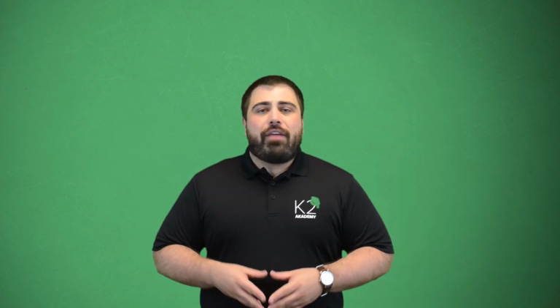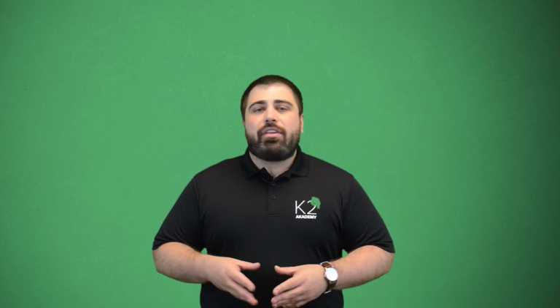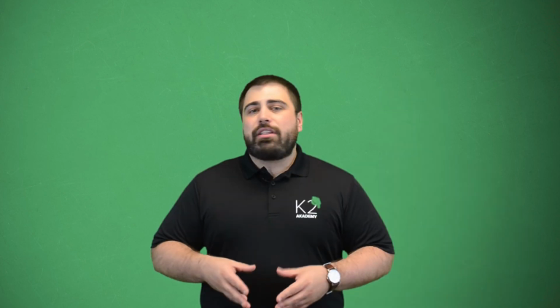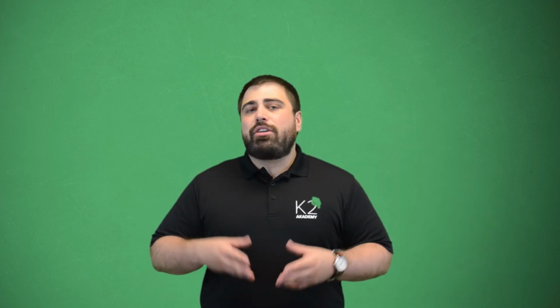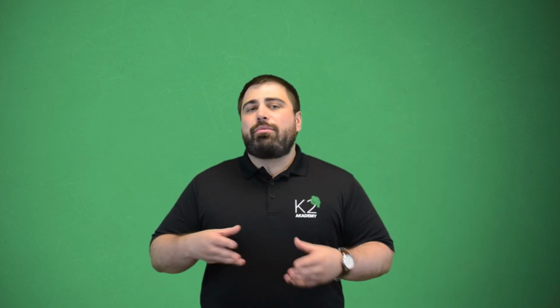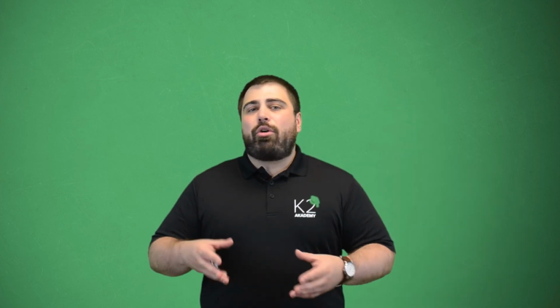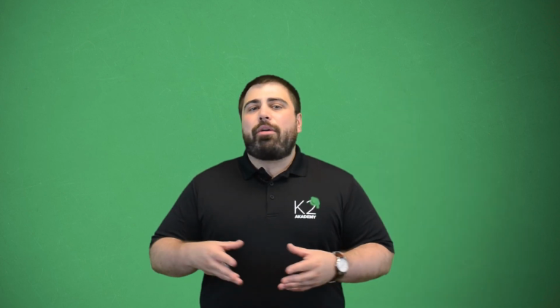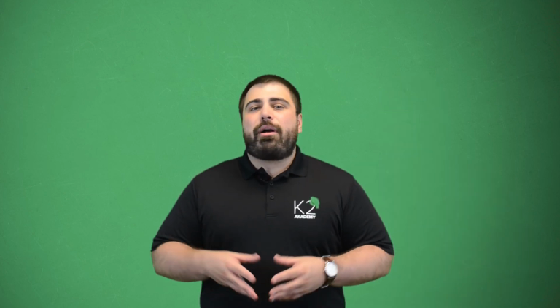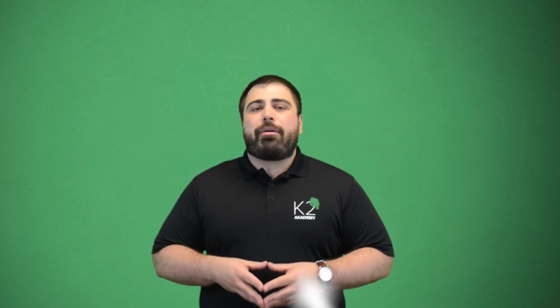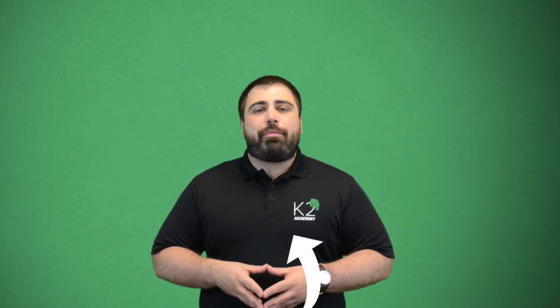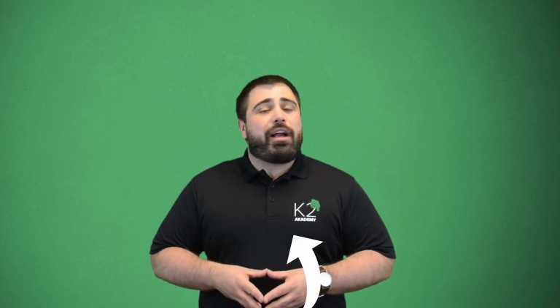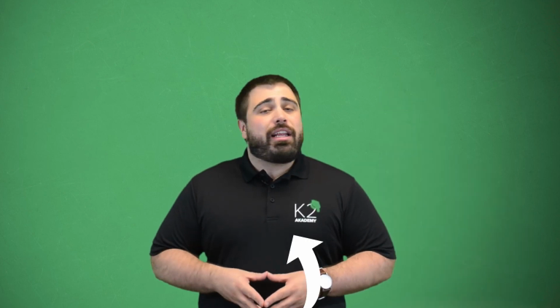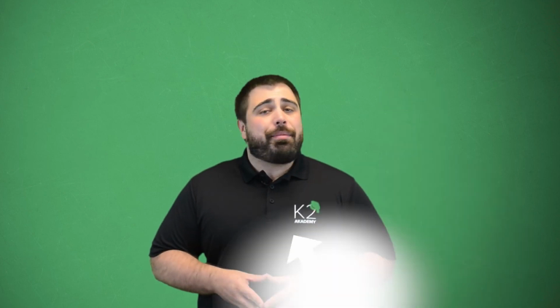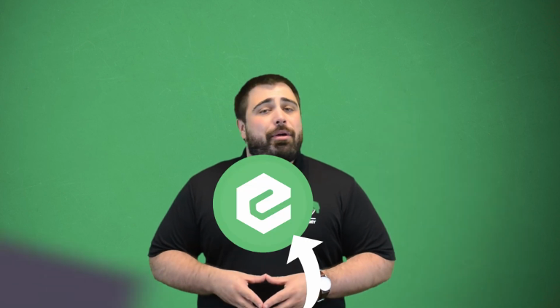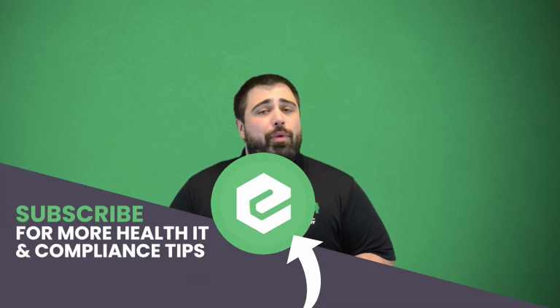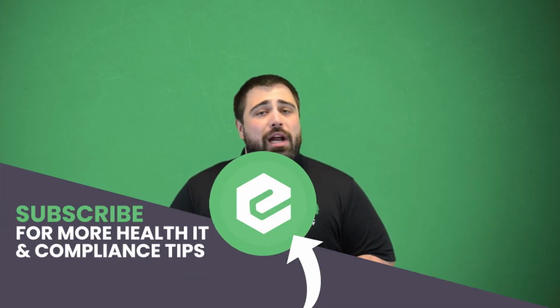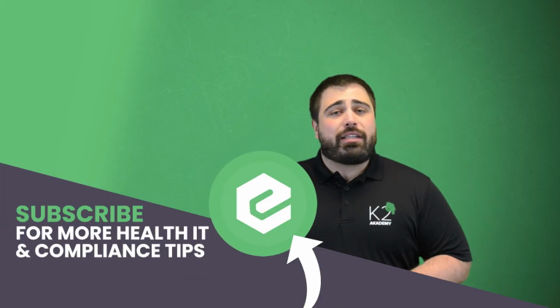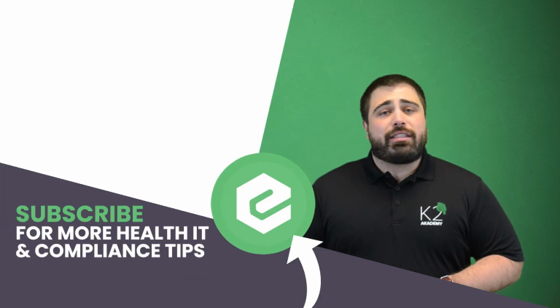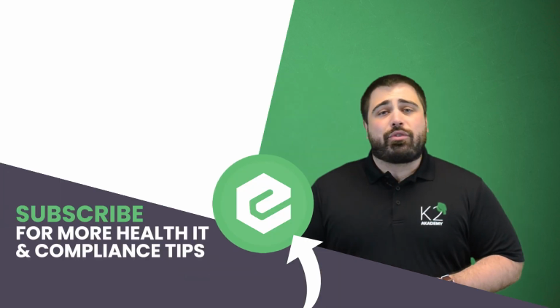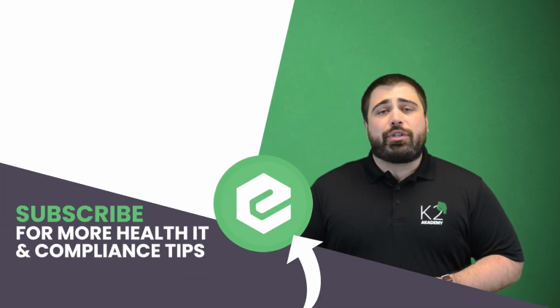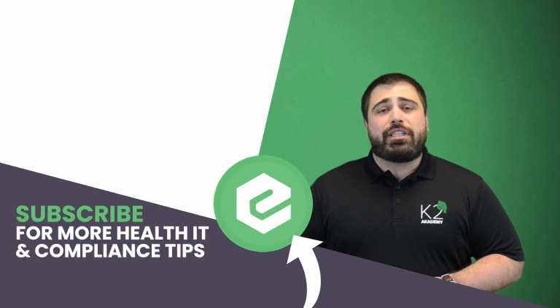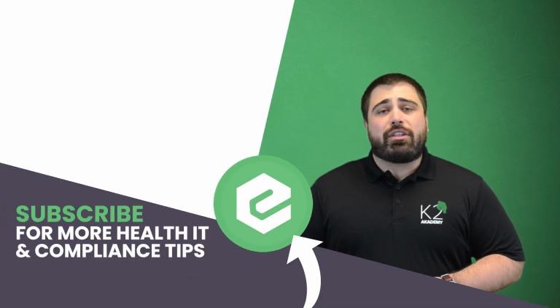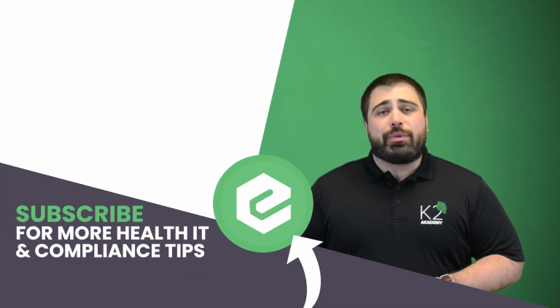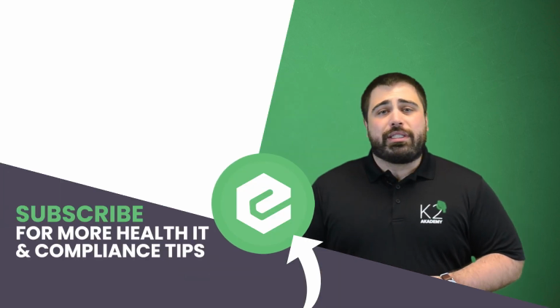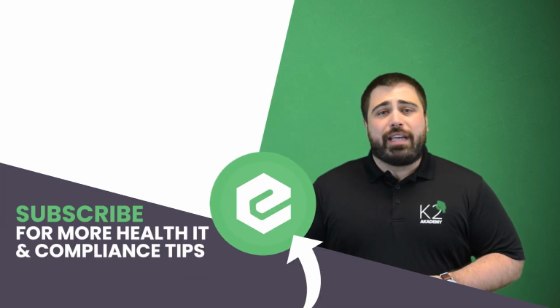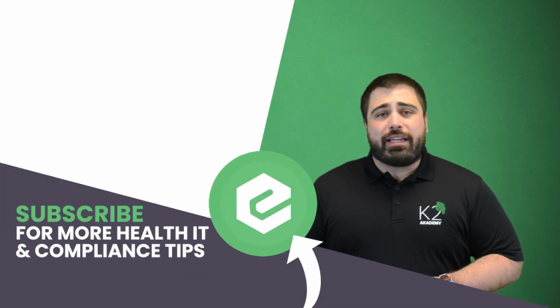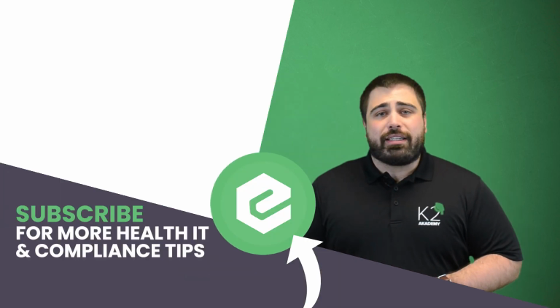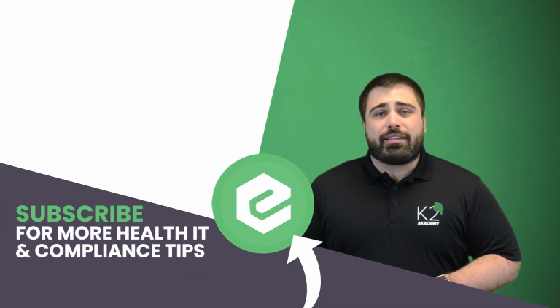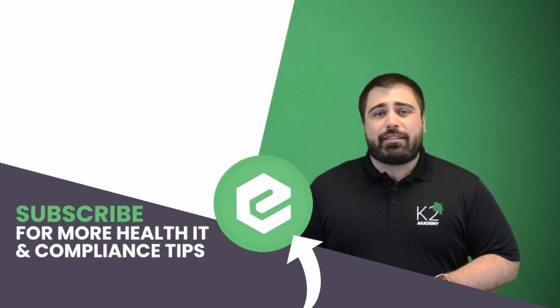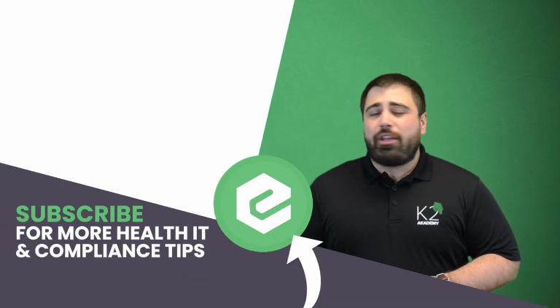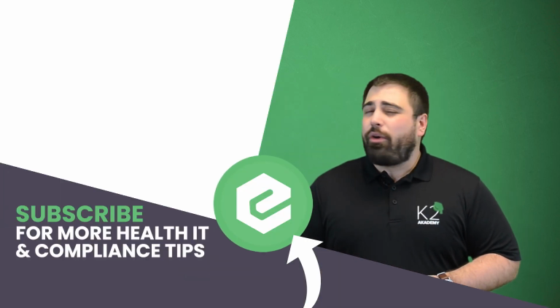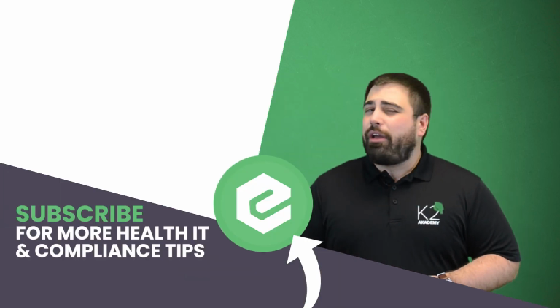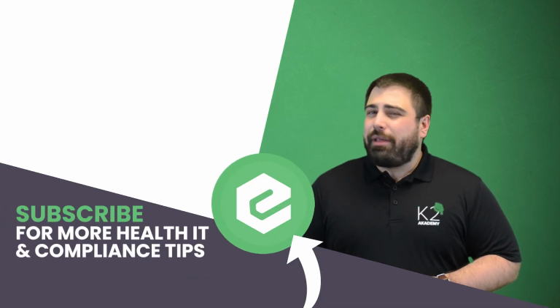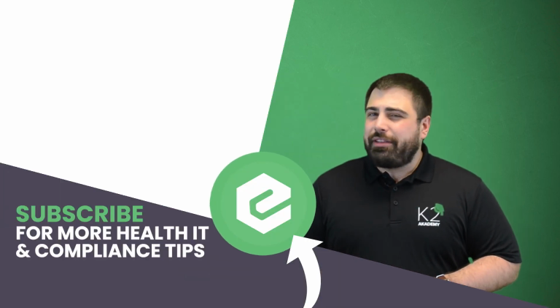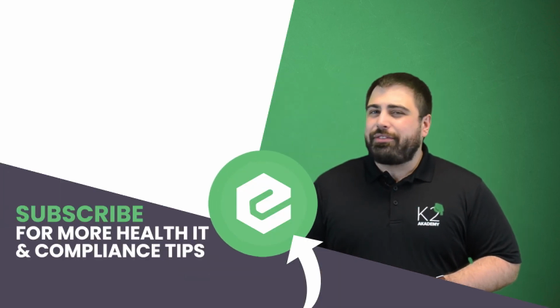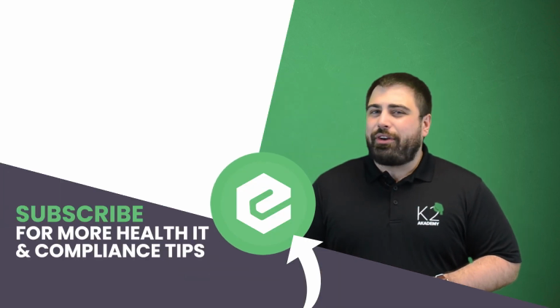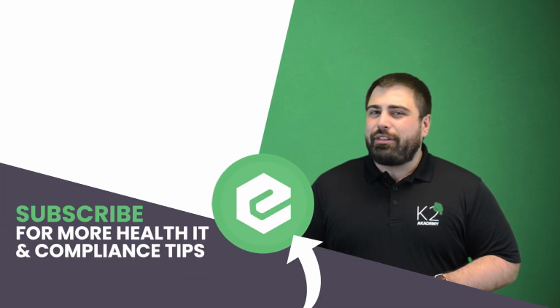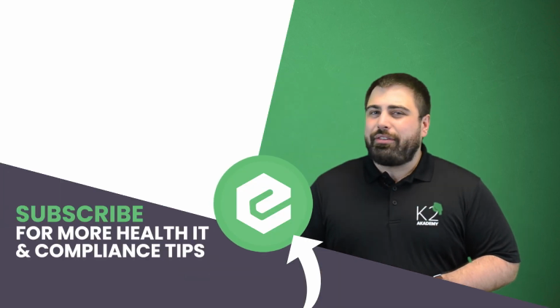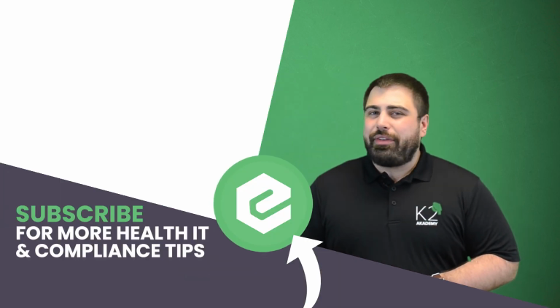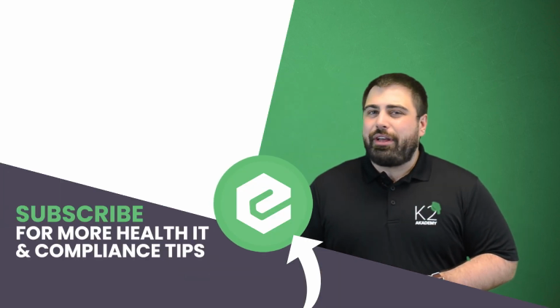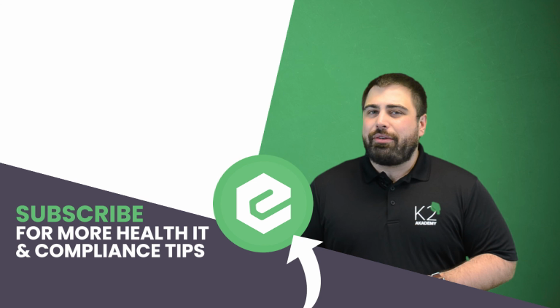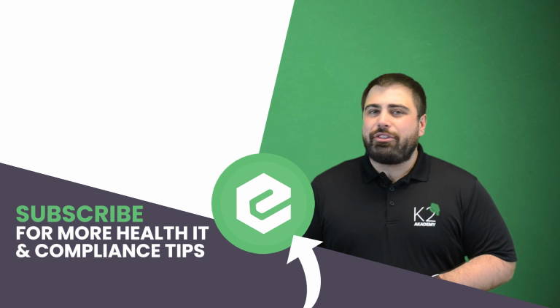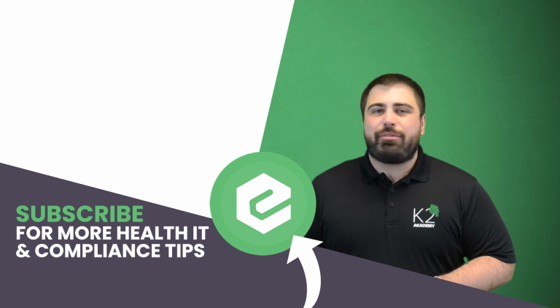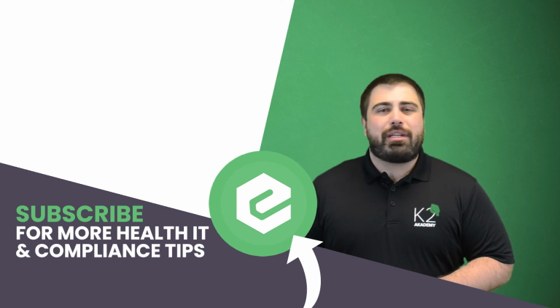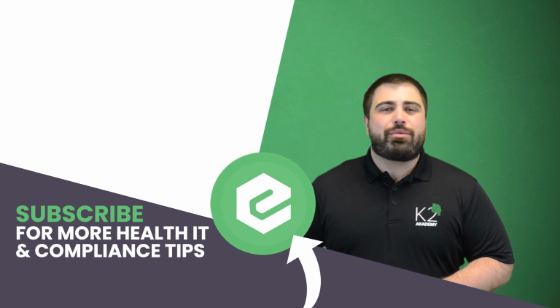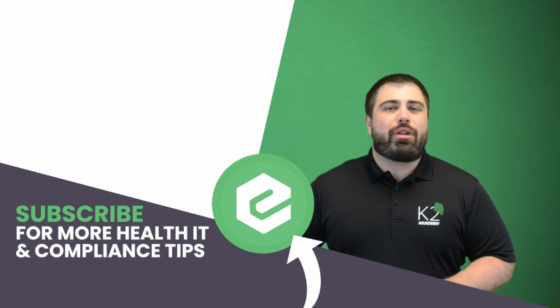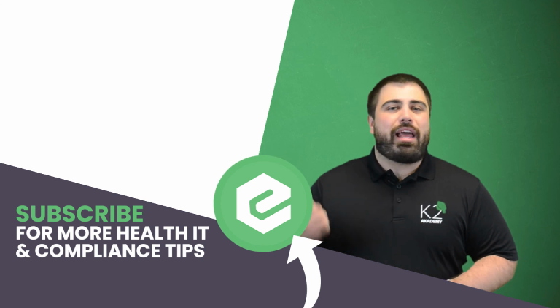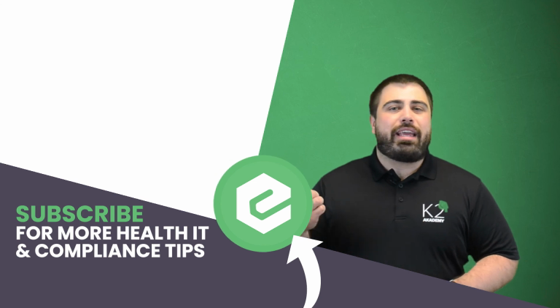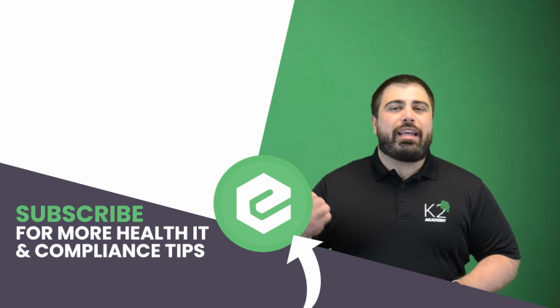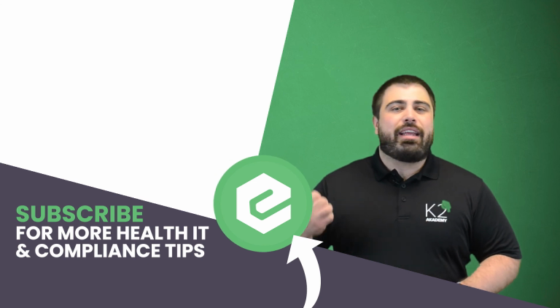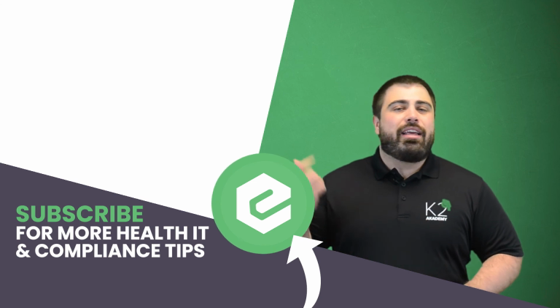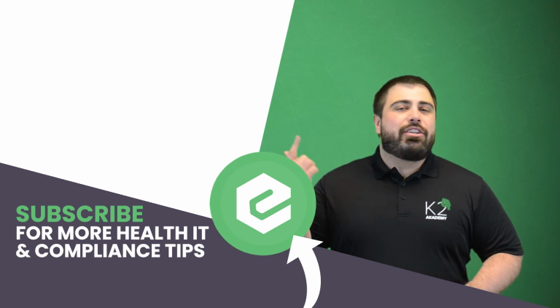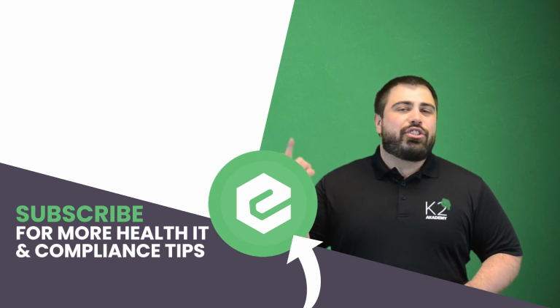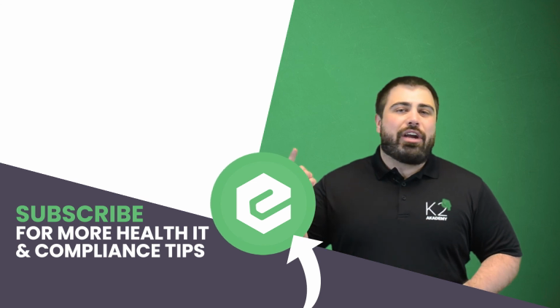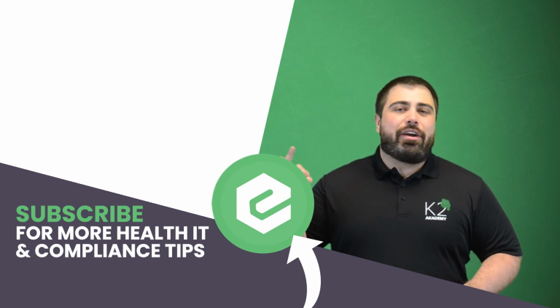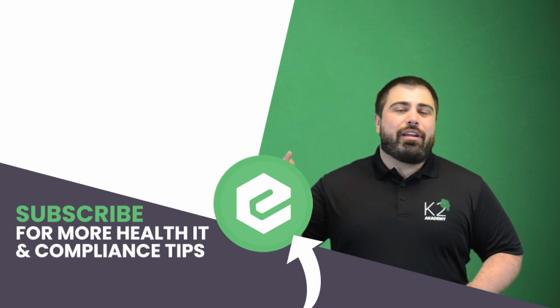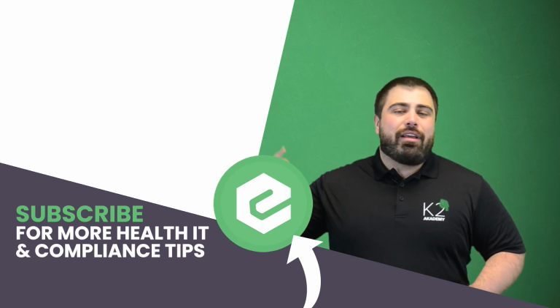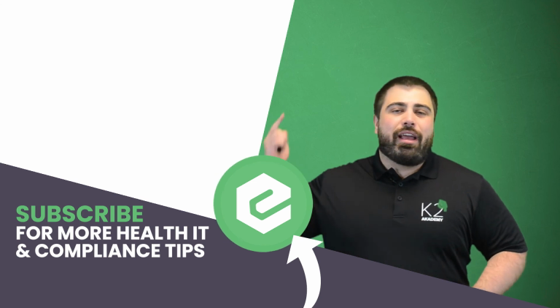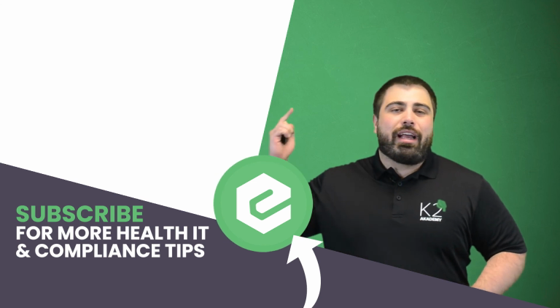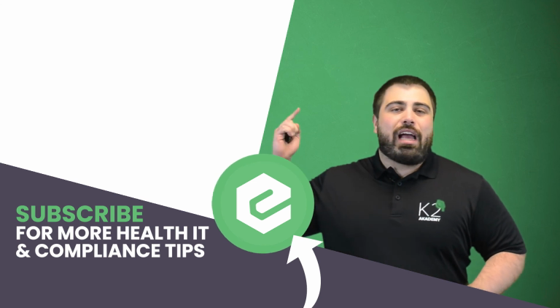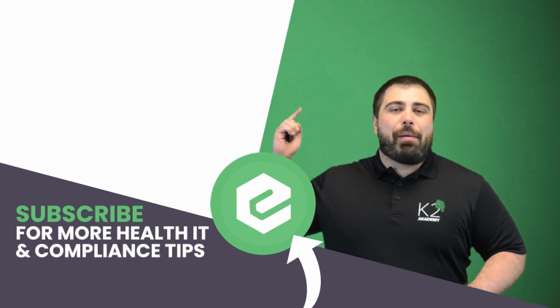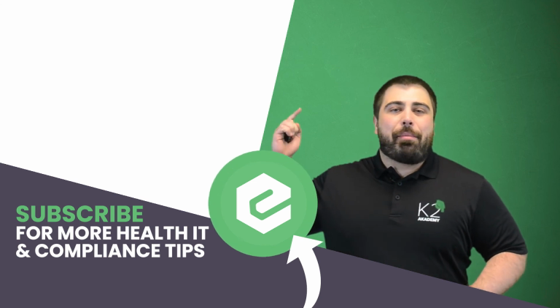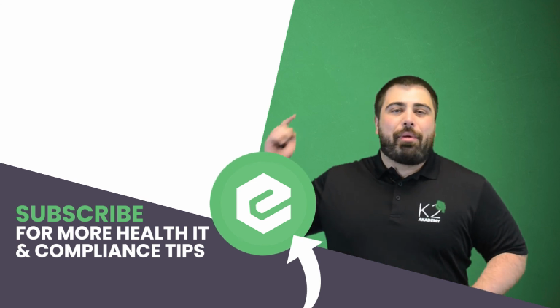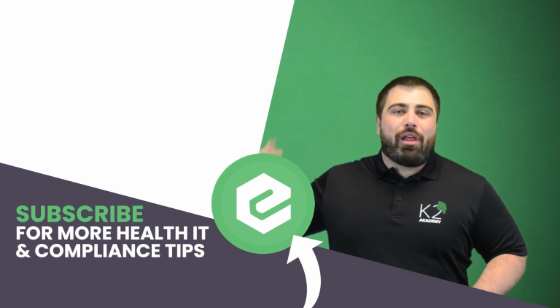If you'd like to learn more about compliant email practices, reach out to eTactics. And since you've made it this far into the video, you might as well like it, share it, and comment below.